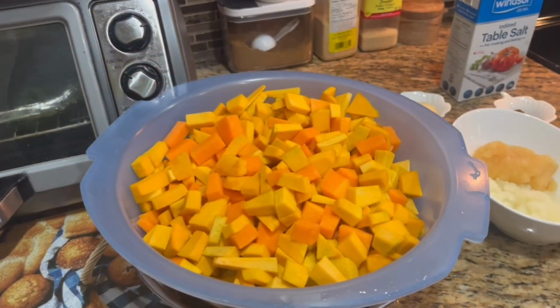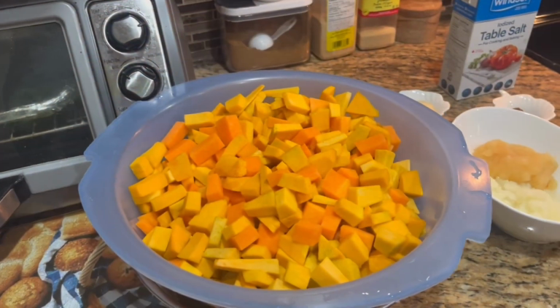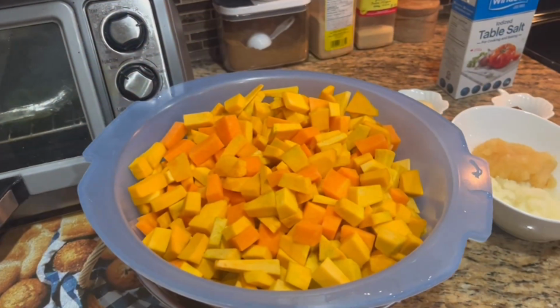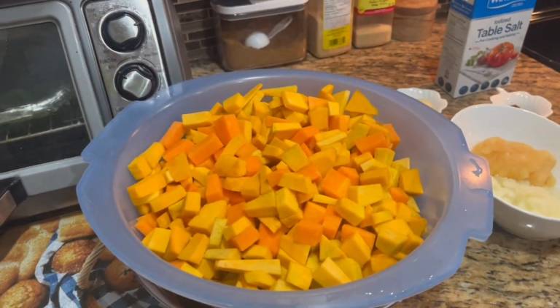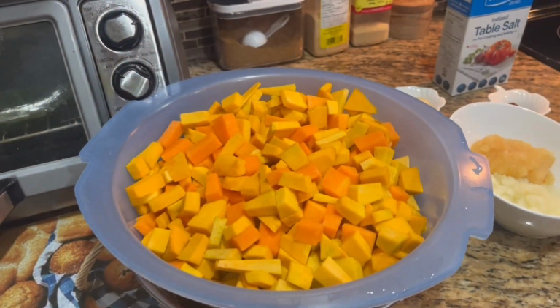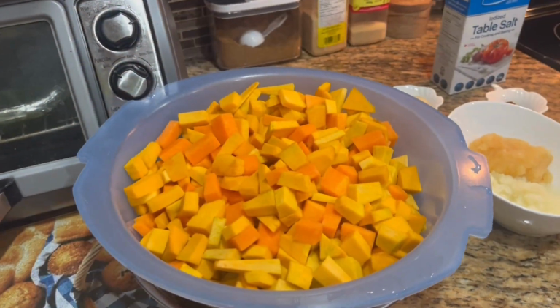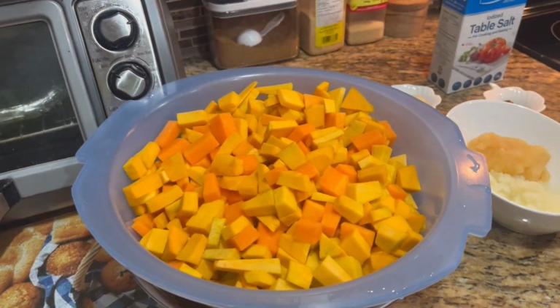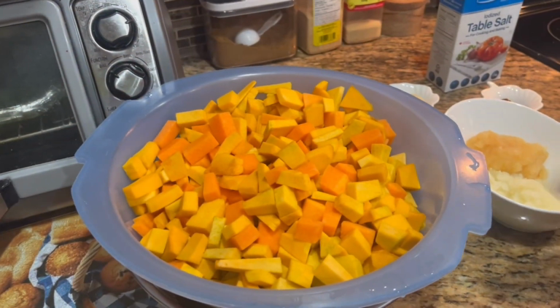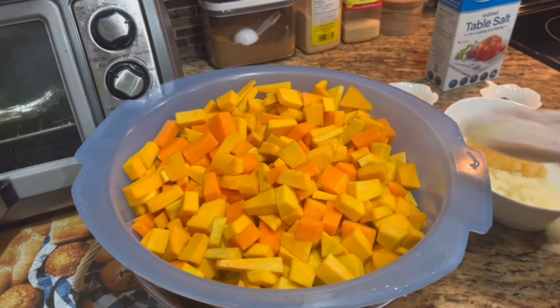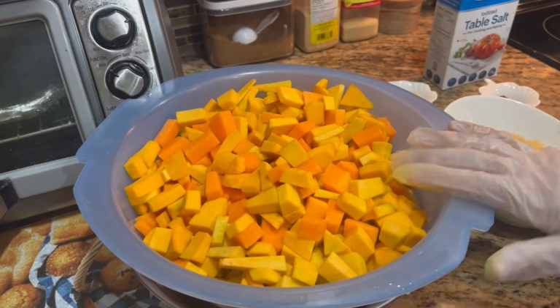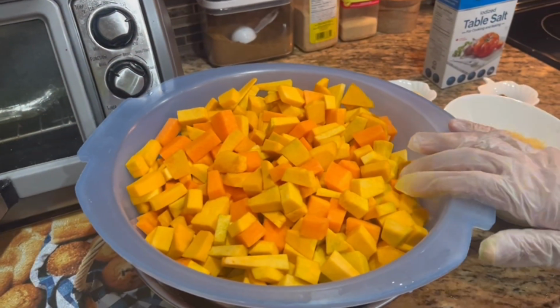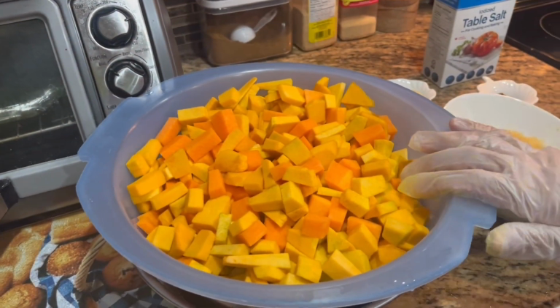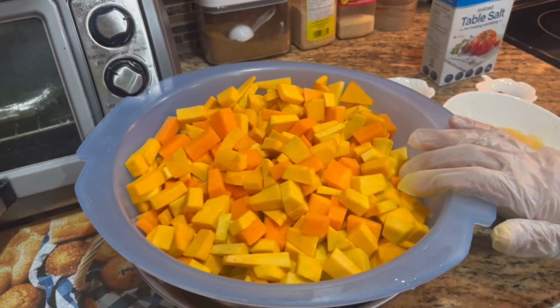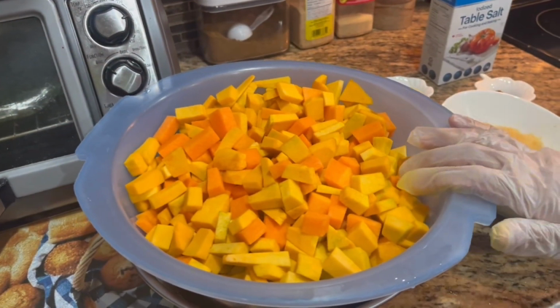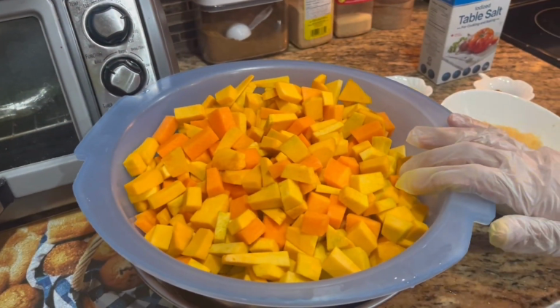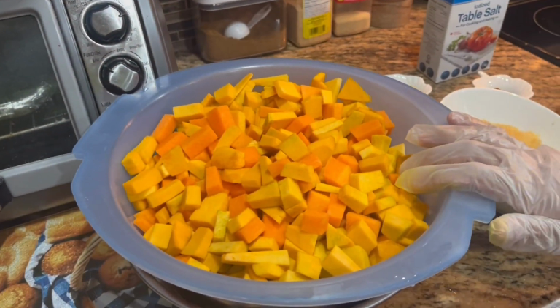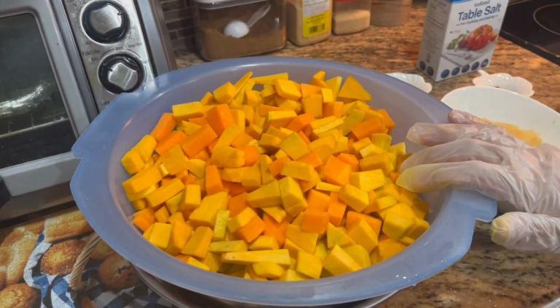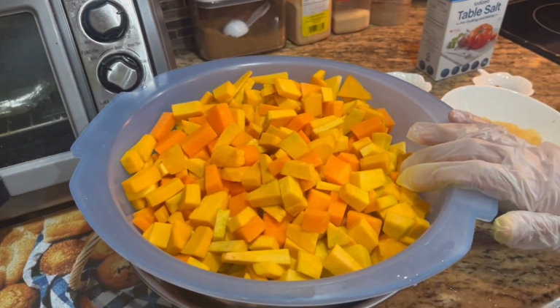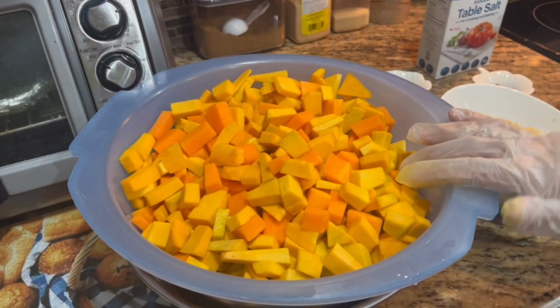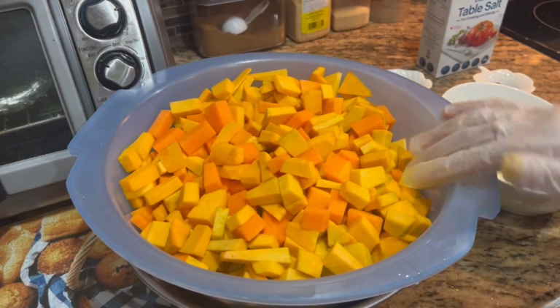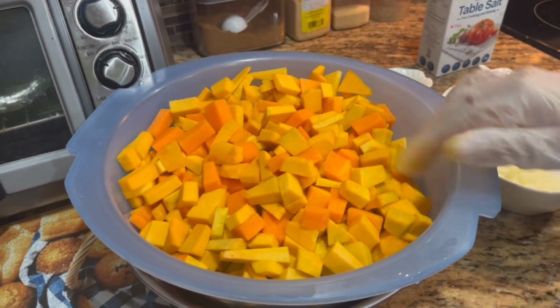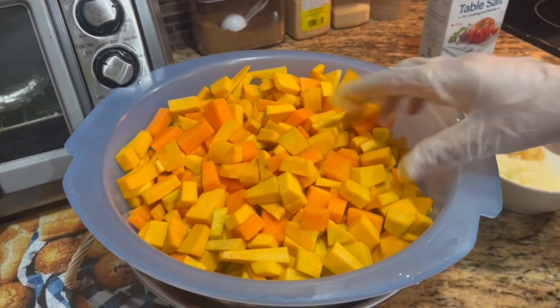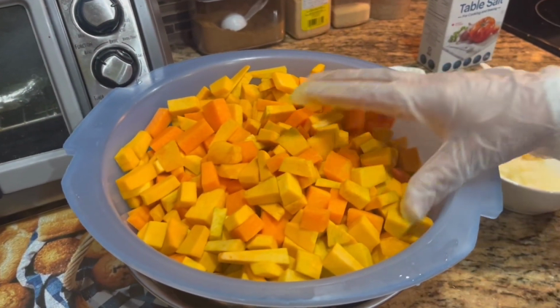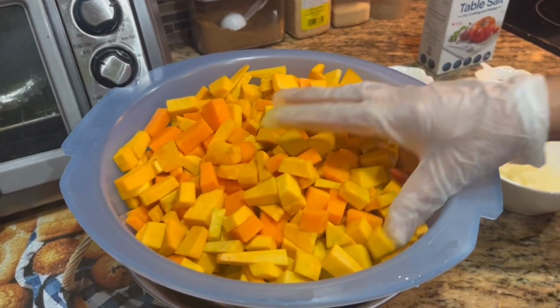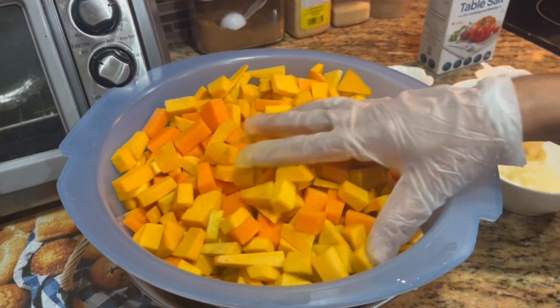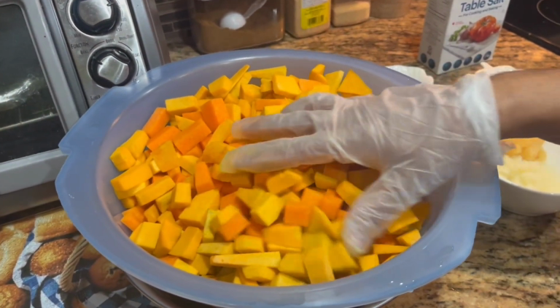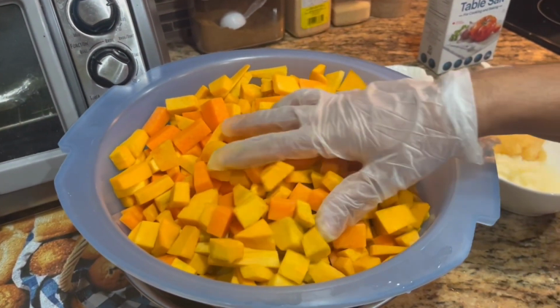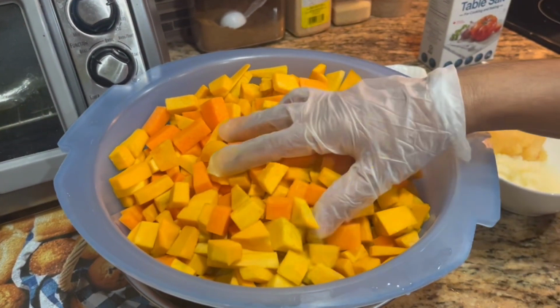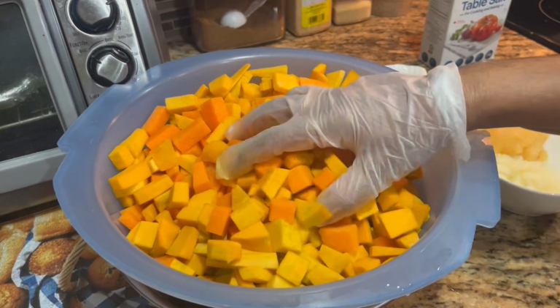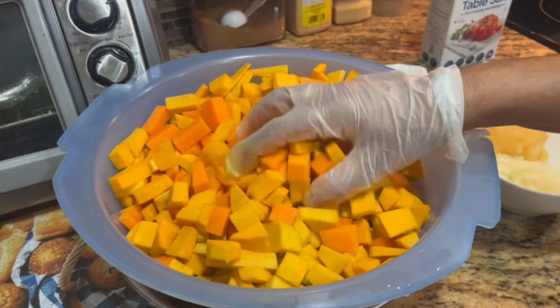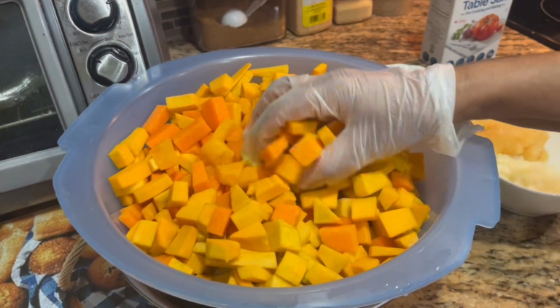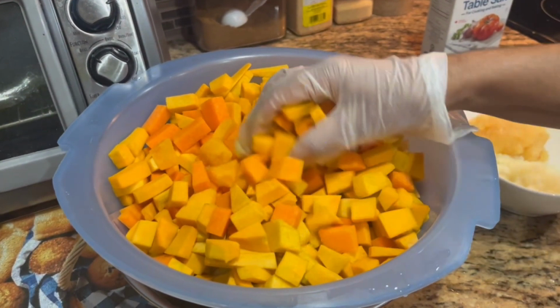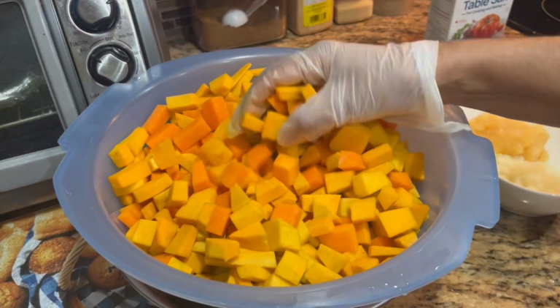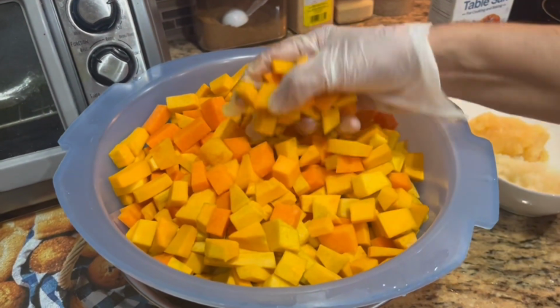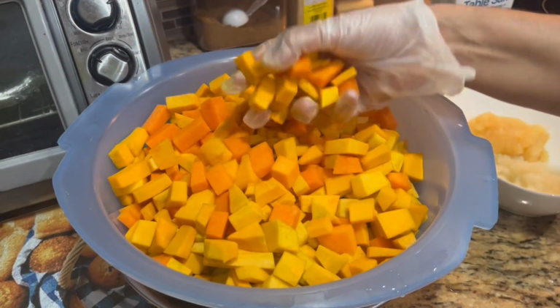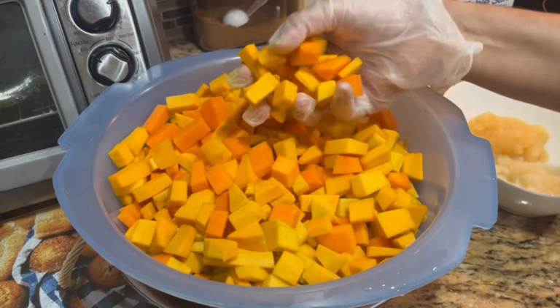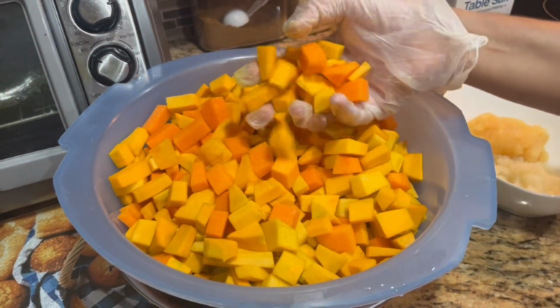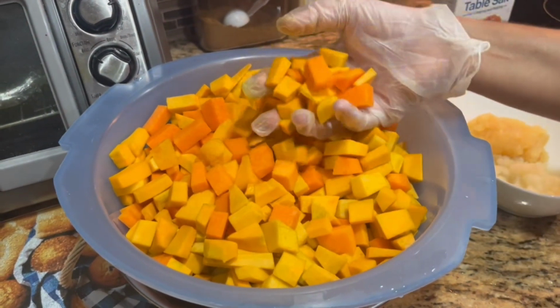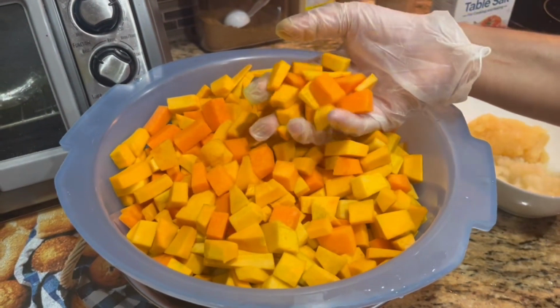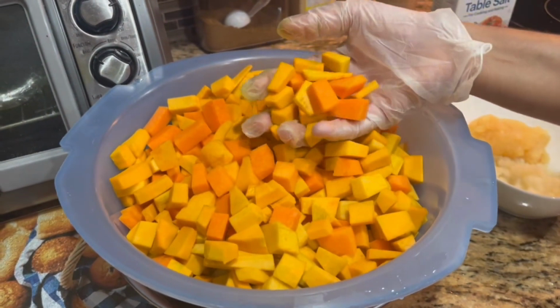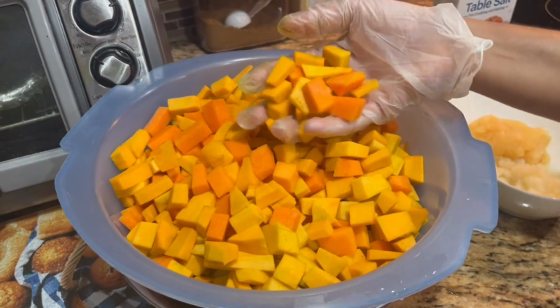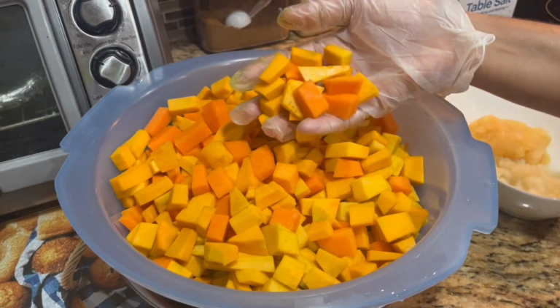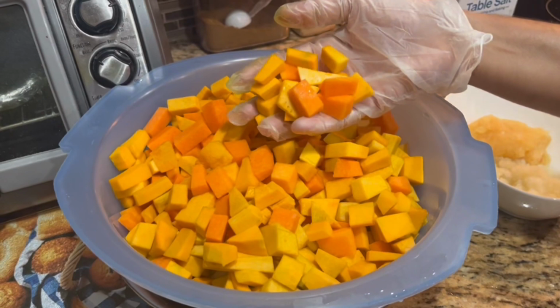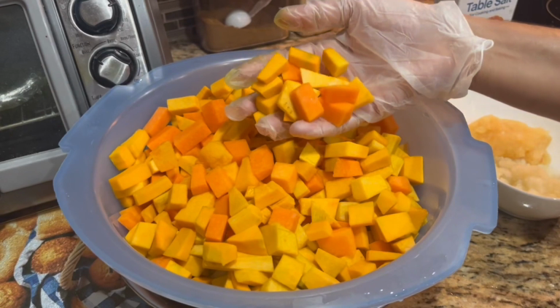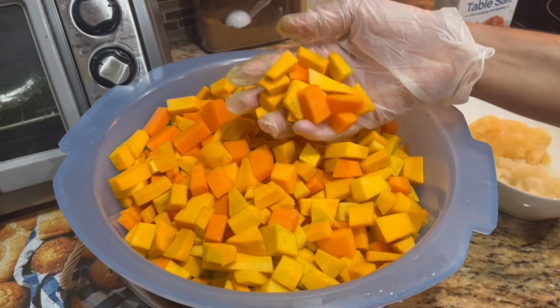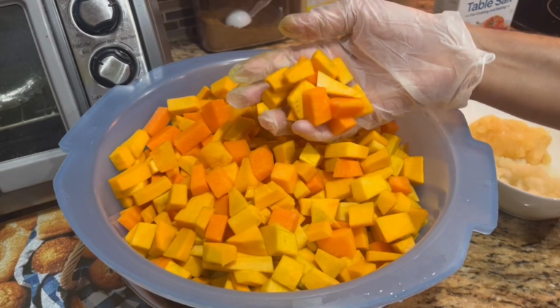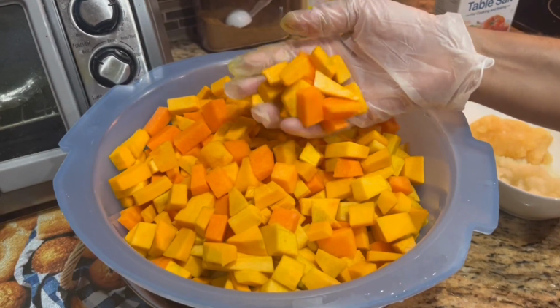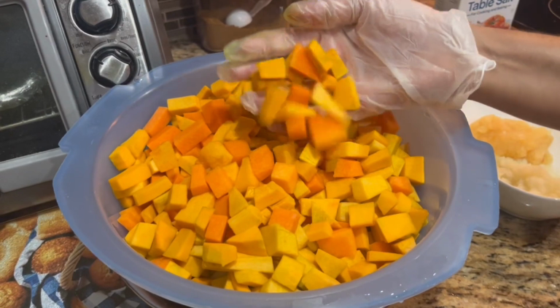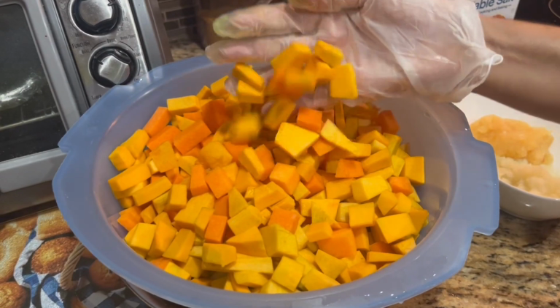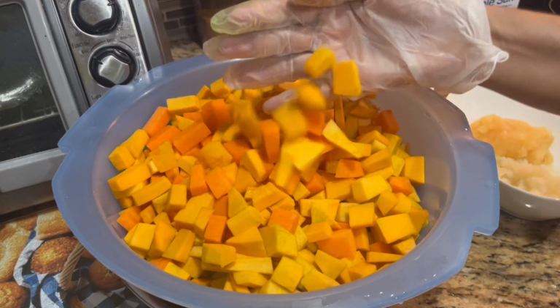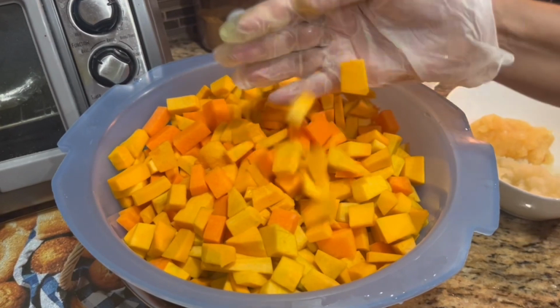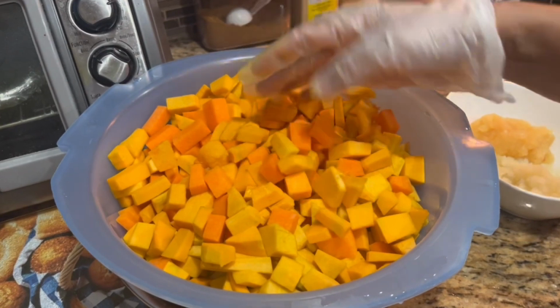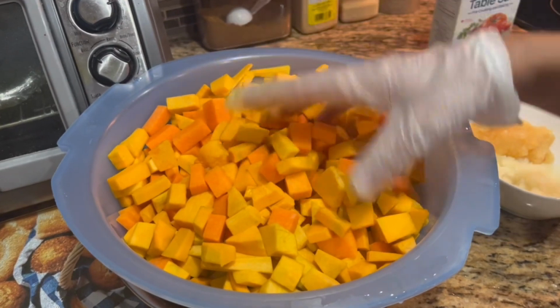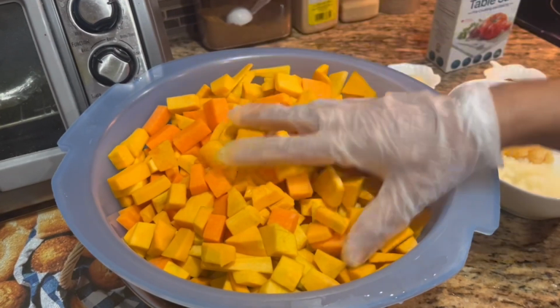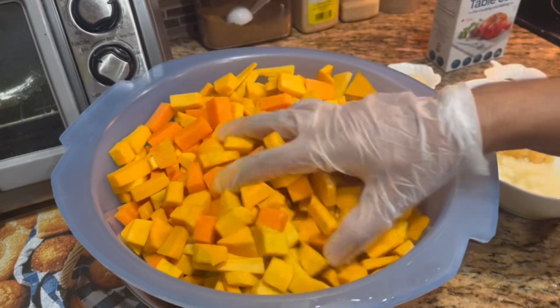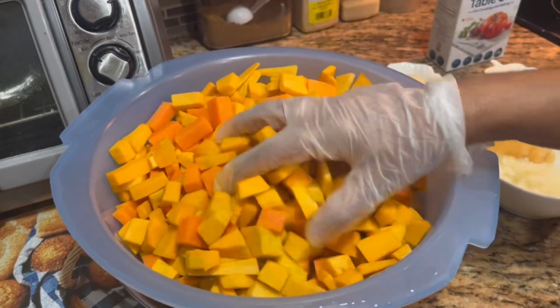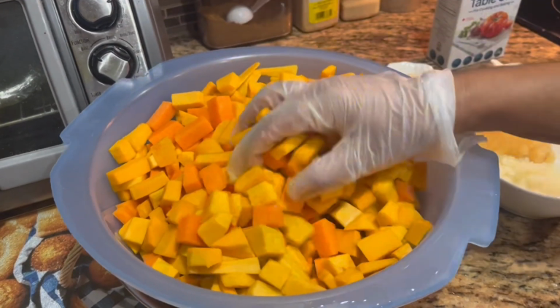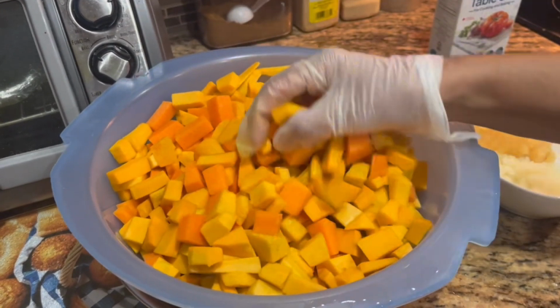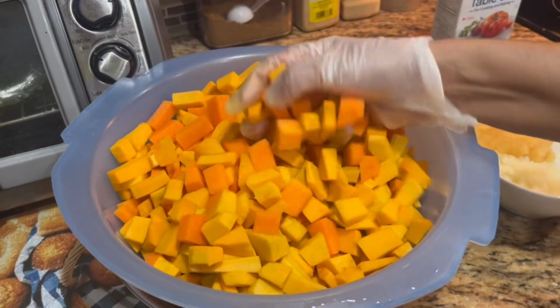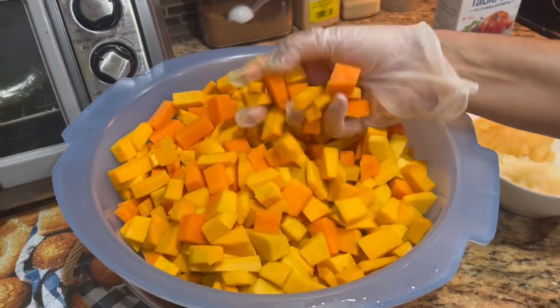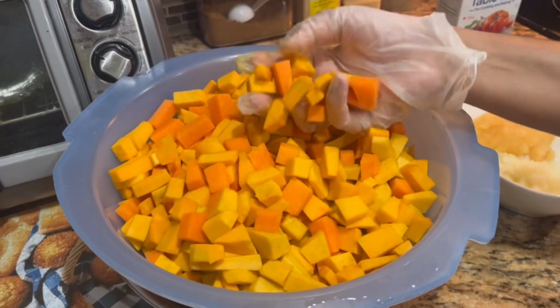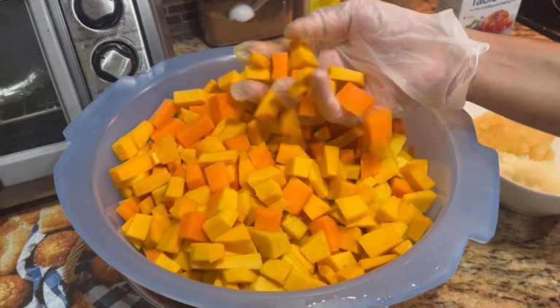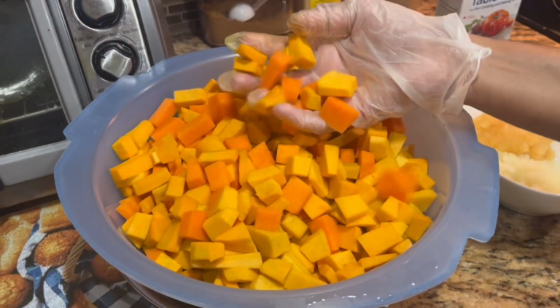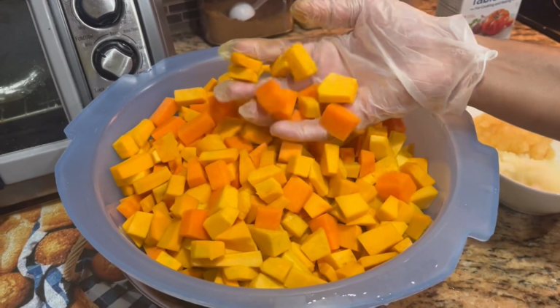Welcome back. Now I'm going to go ahead and cook my pumpkin. I washed, peeled, and cut it up in small pieces.